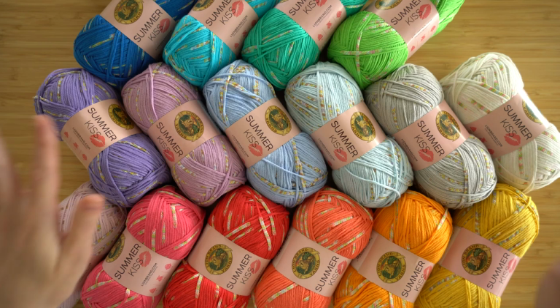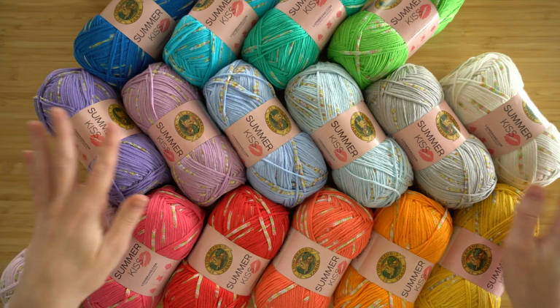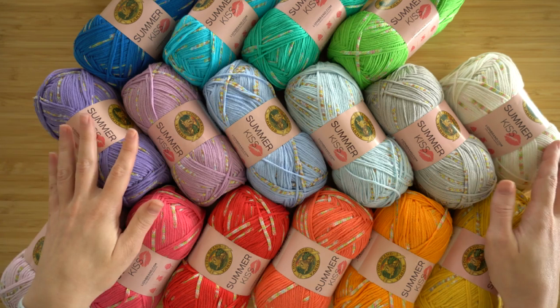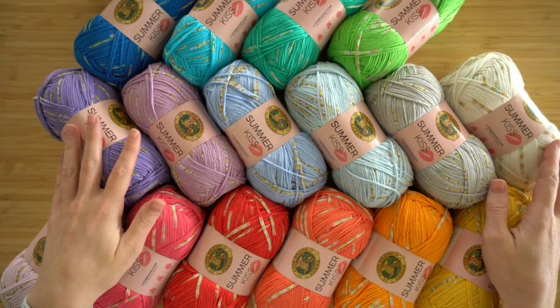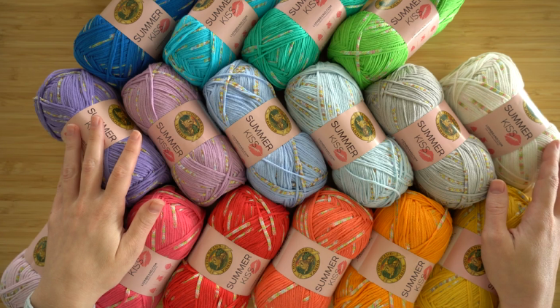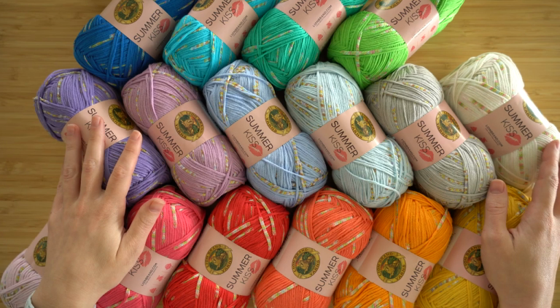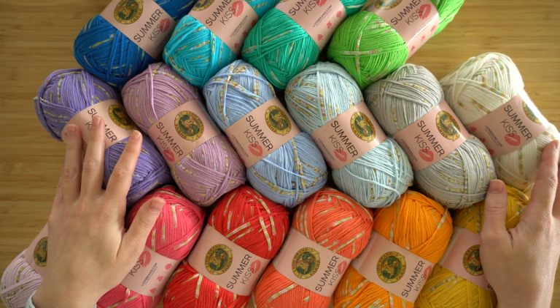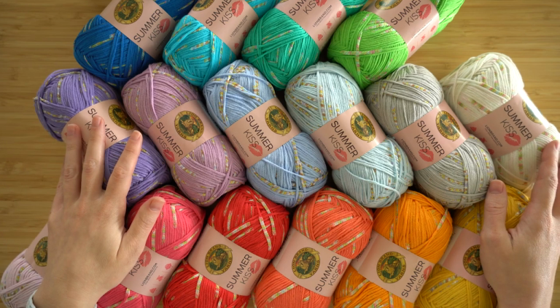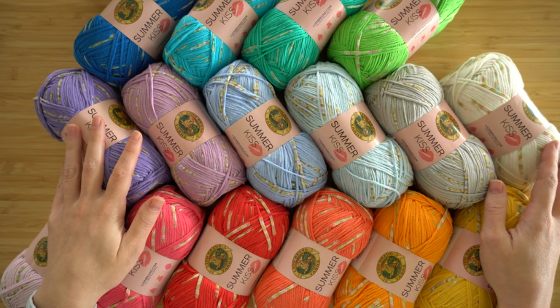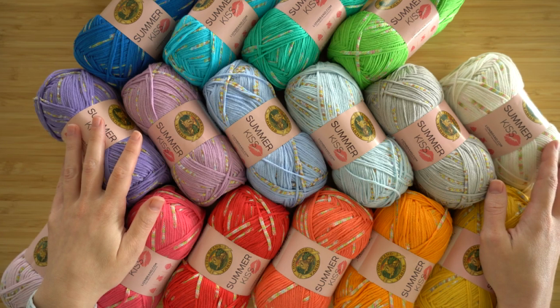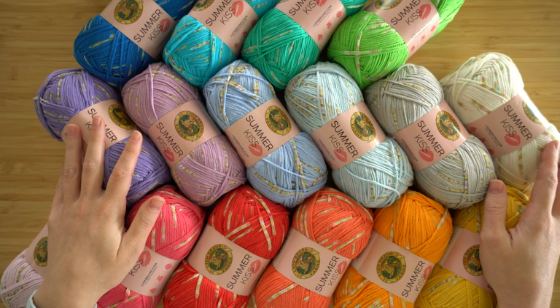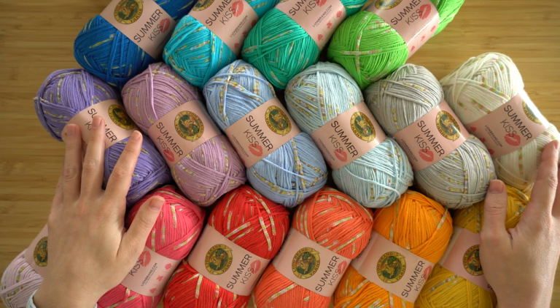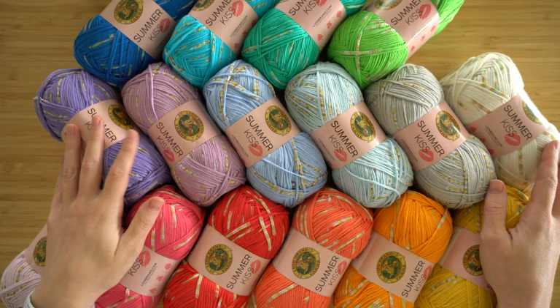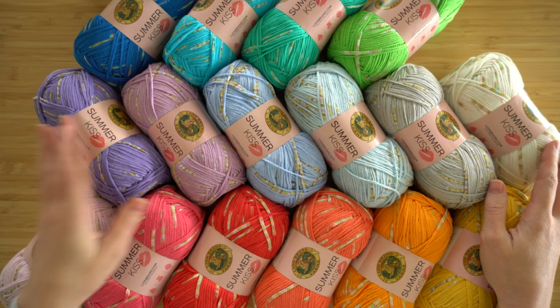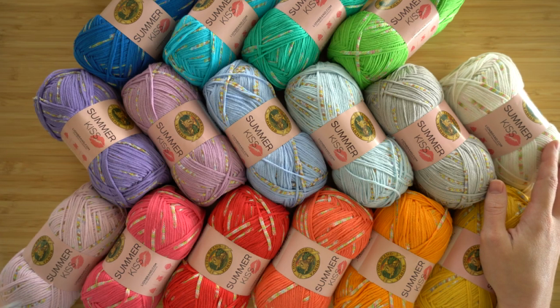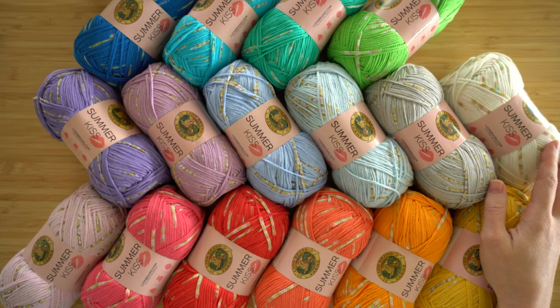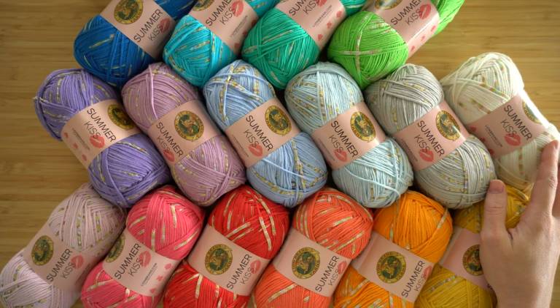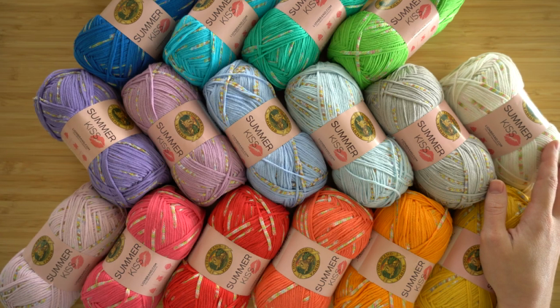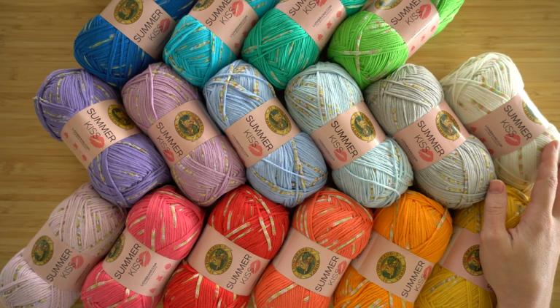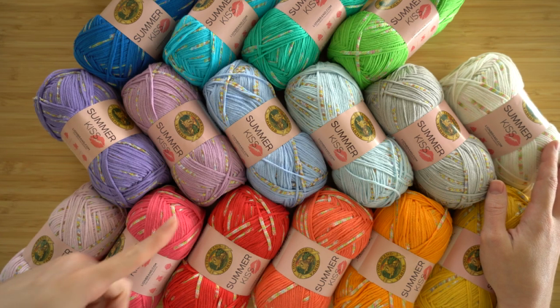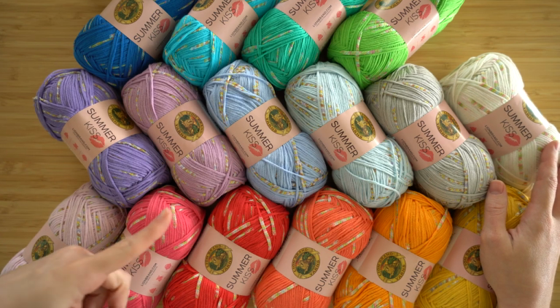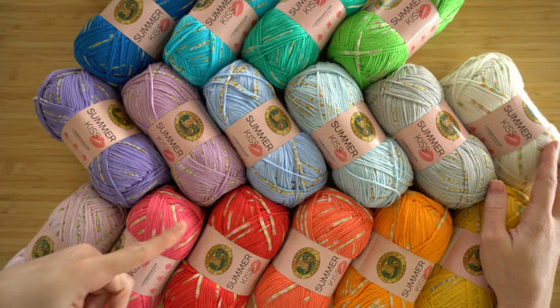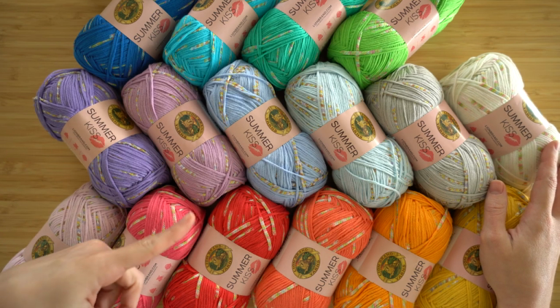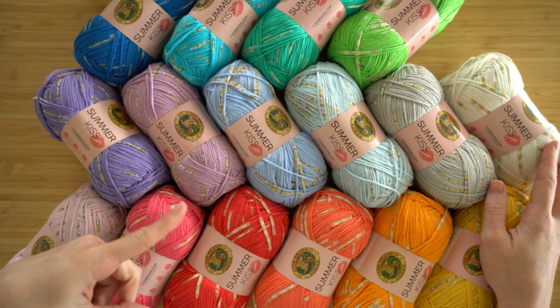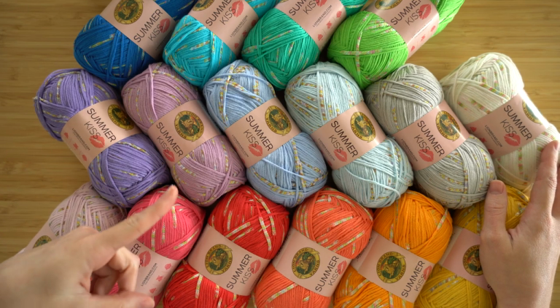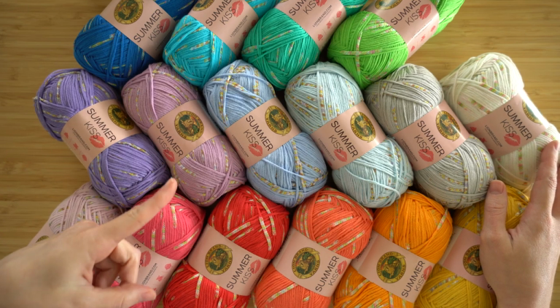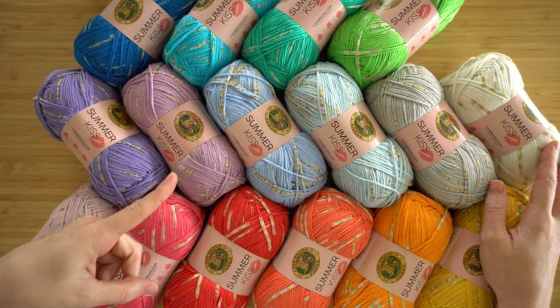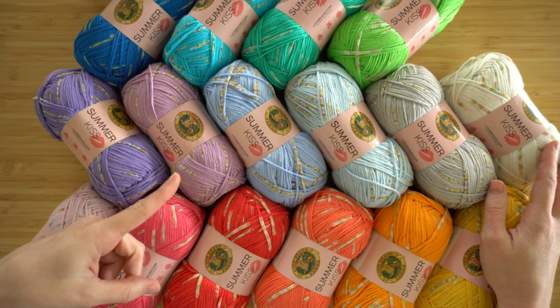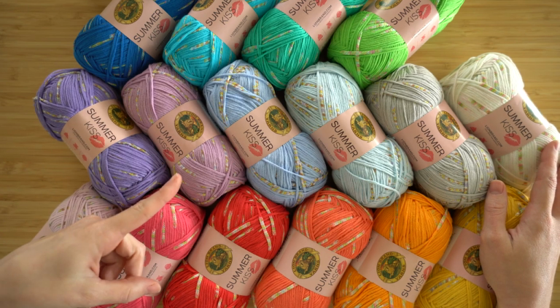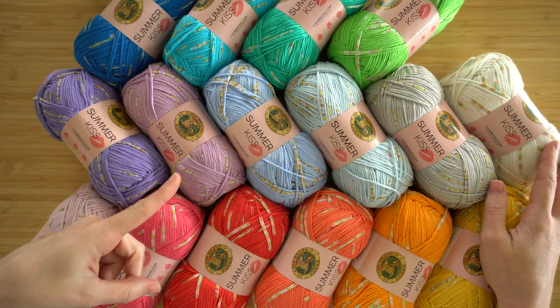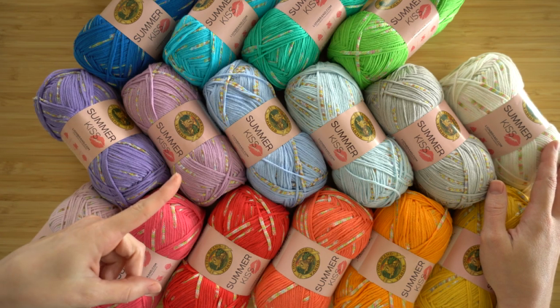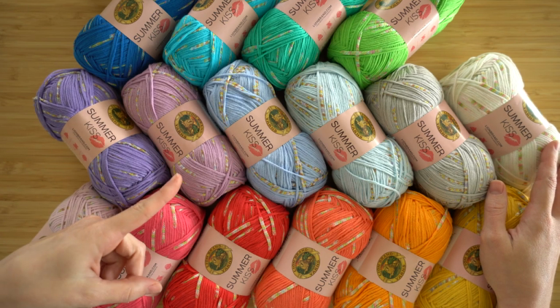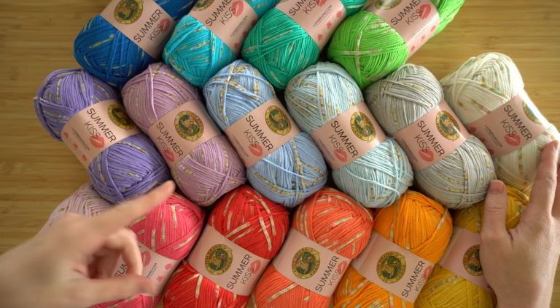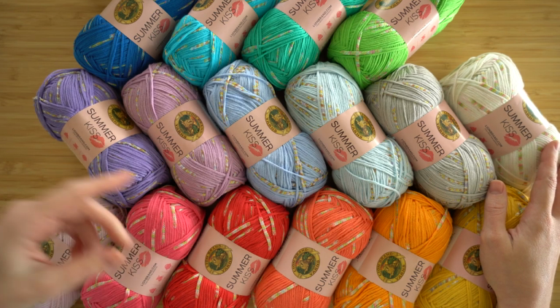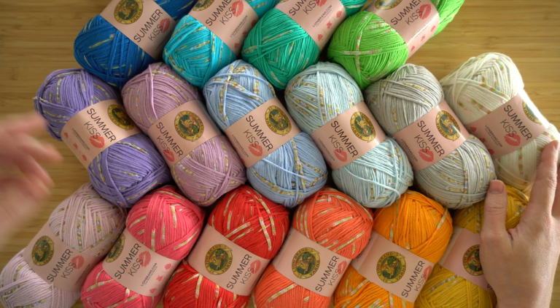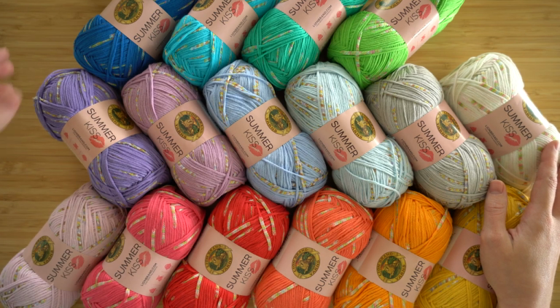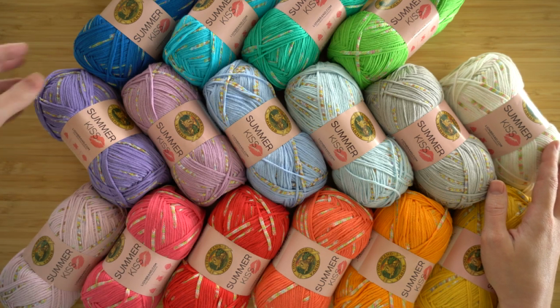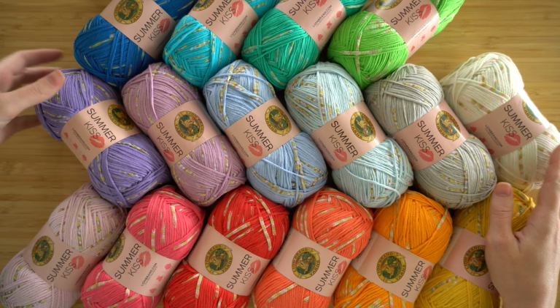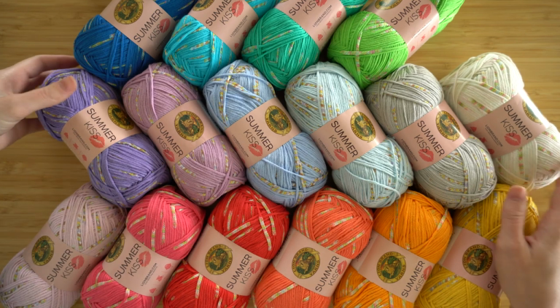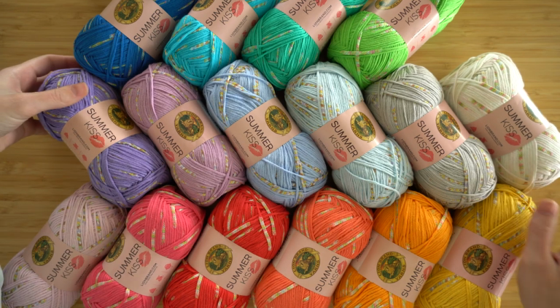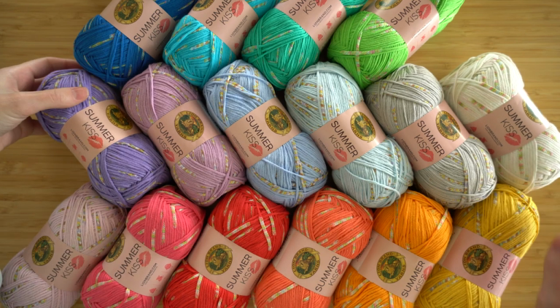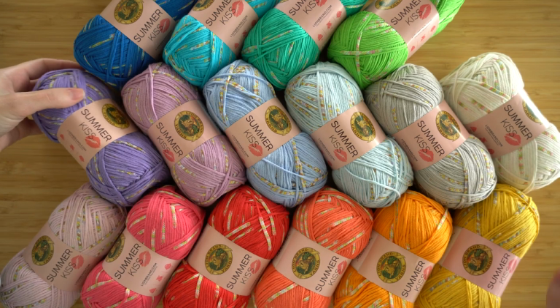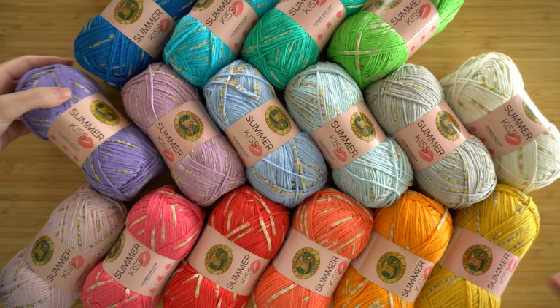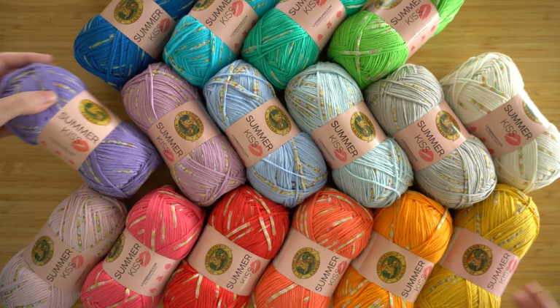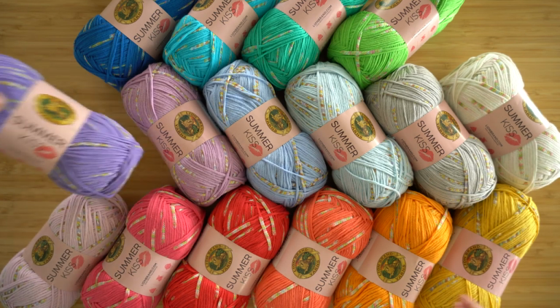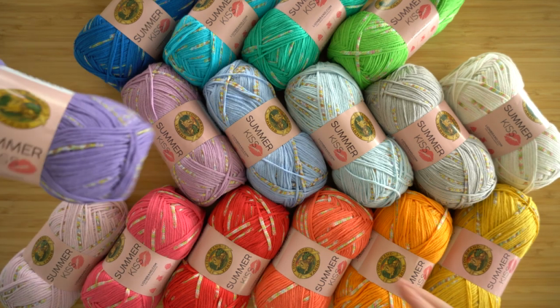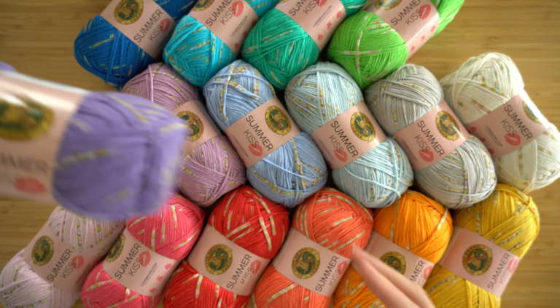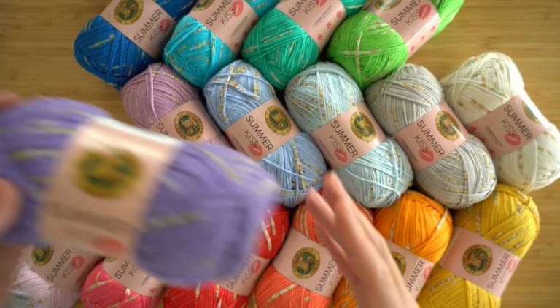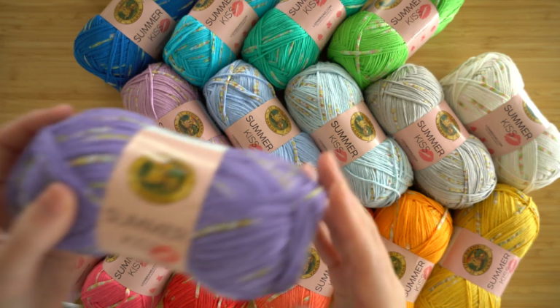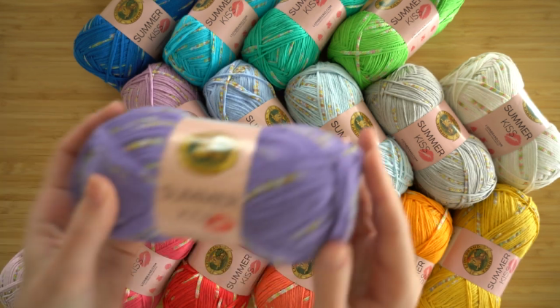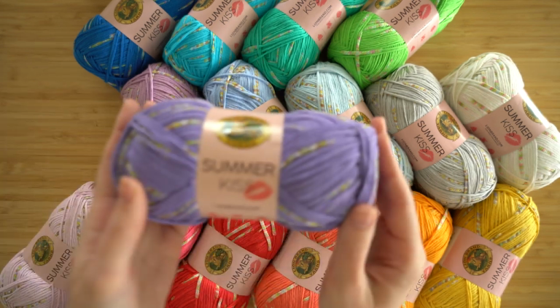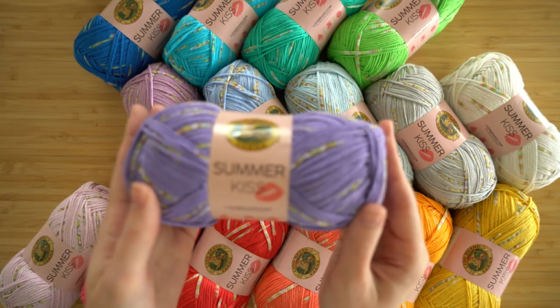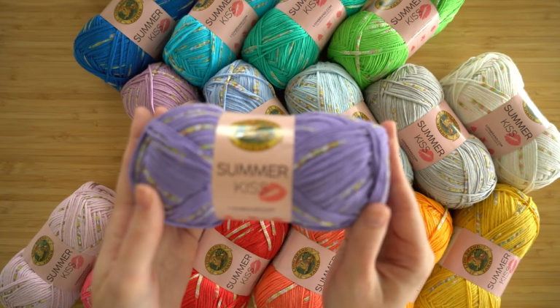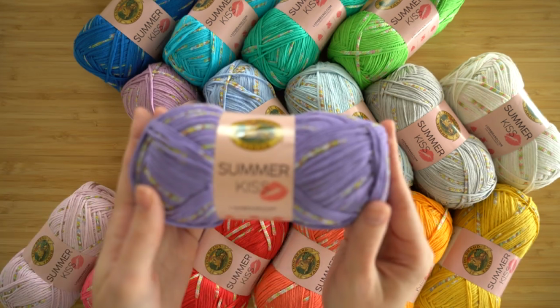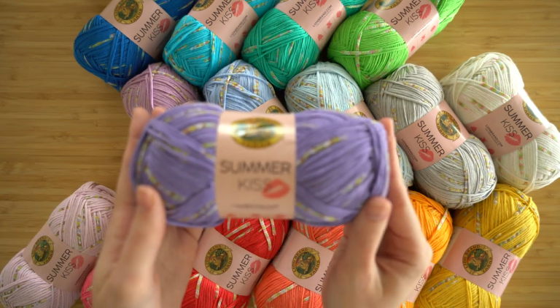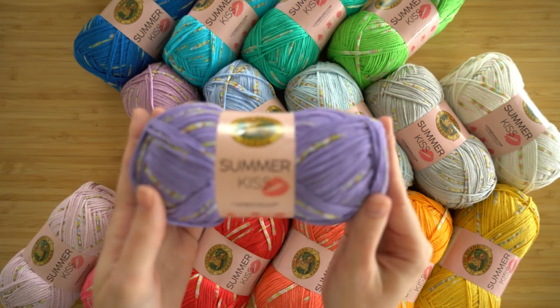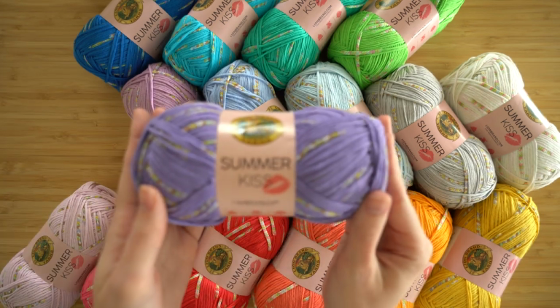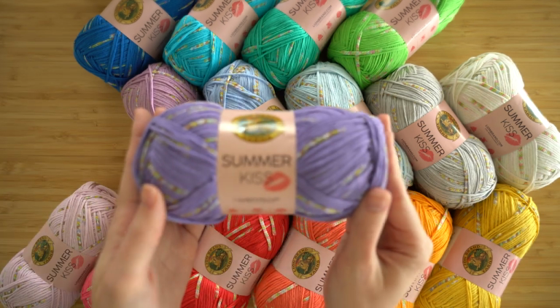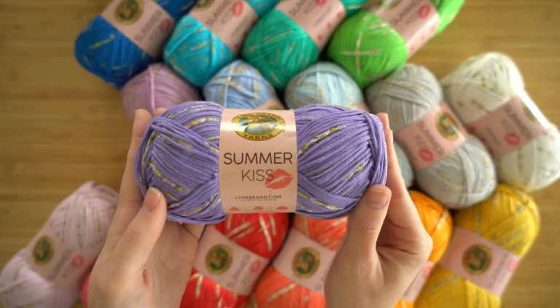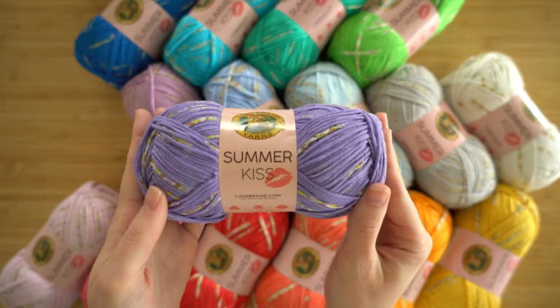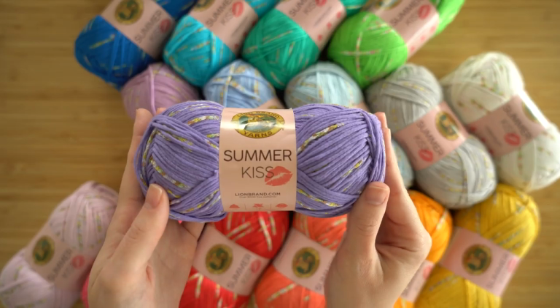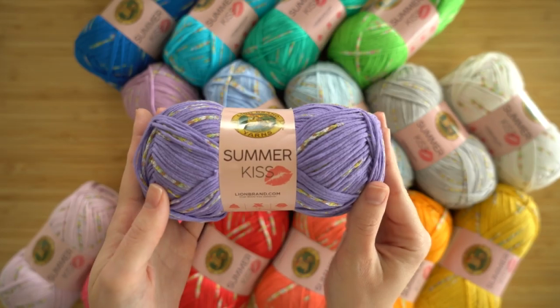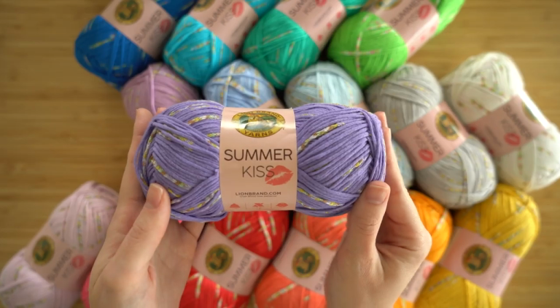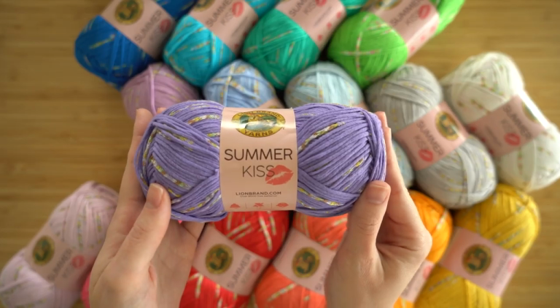Hey, it's Sarah from Lion Brand. I hope you're ready for summer because today I'm going to be telling you all about this new yarn, Summer Kiss.